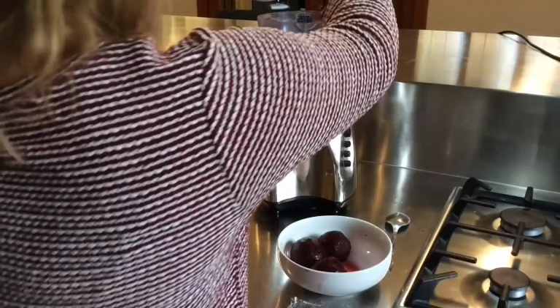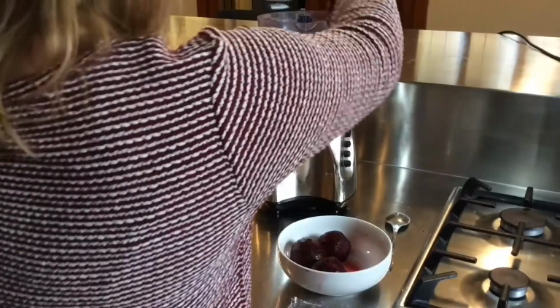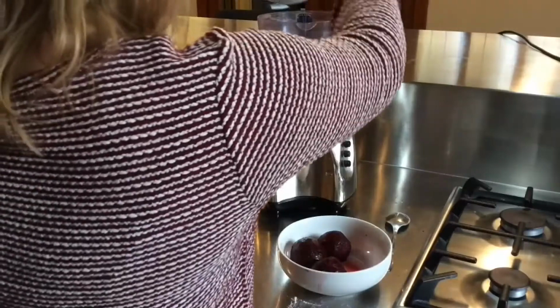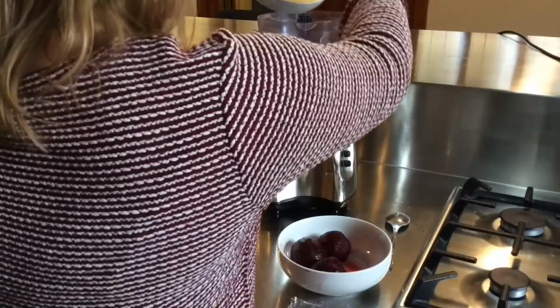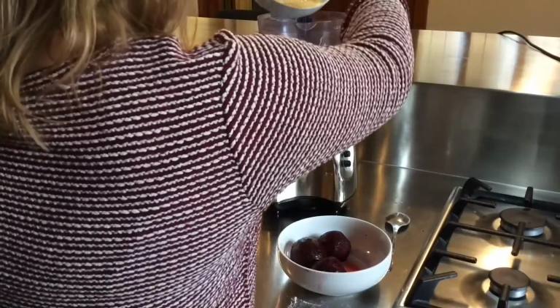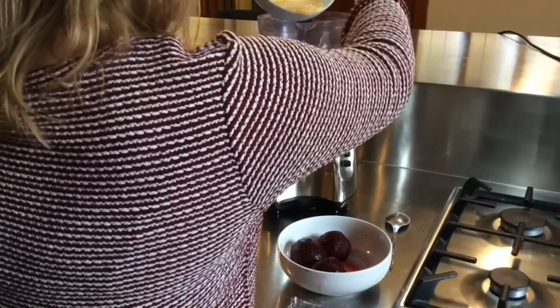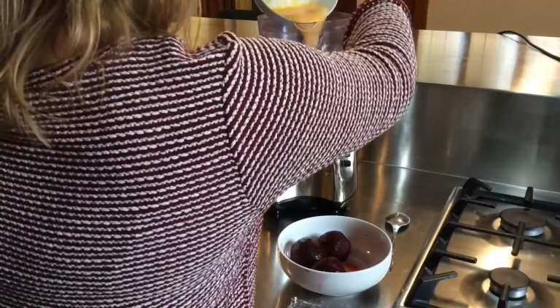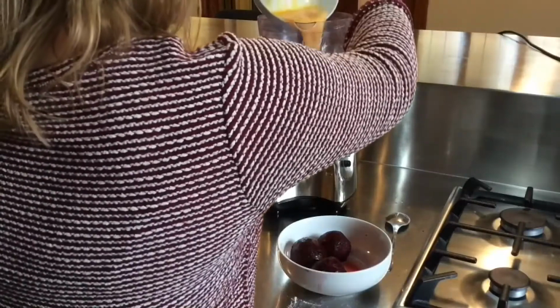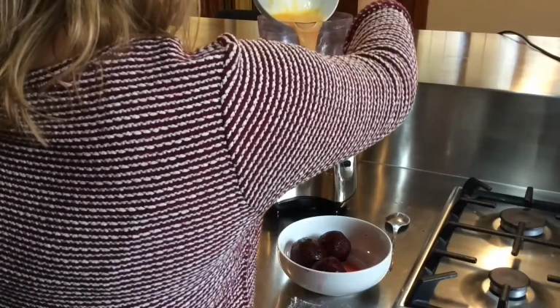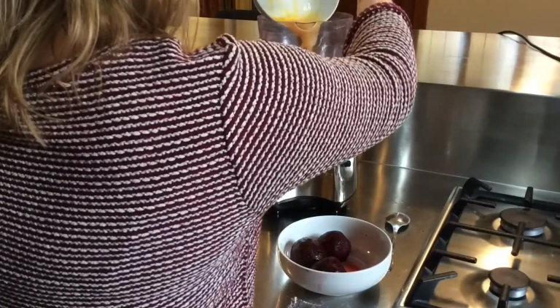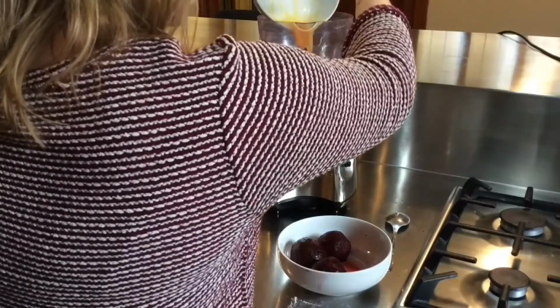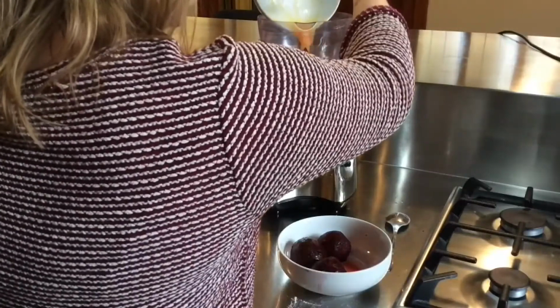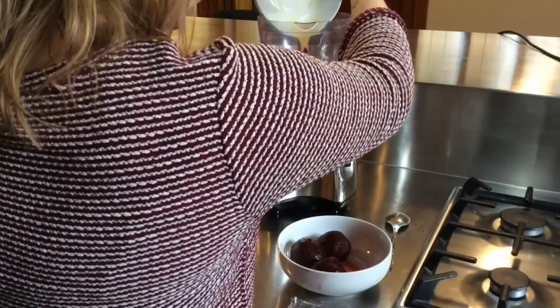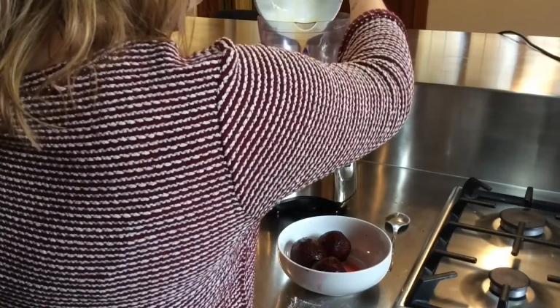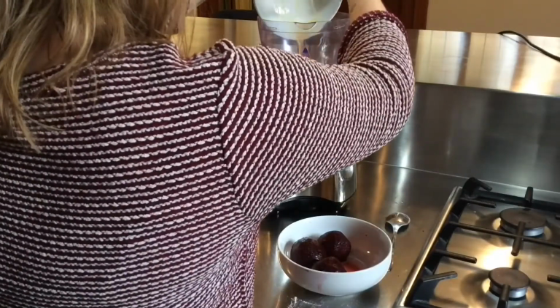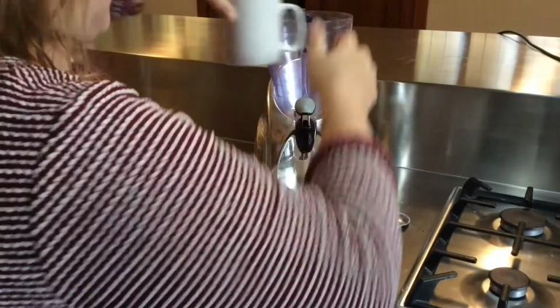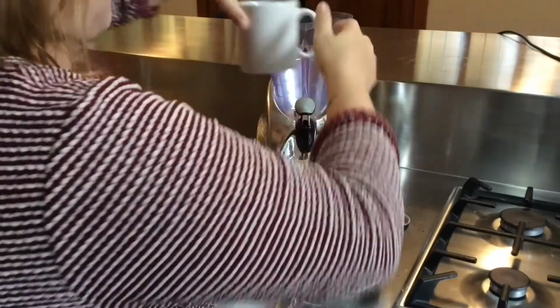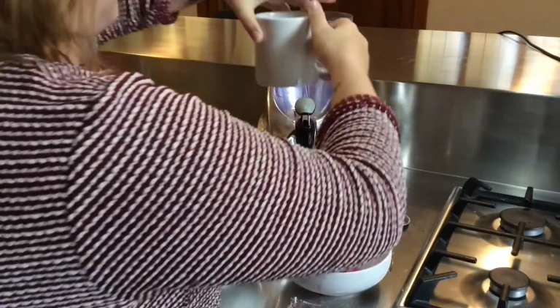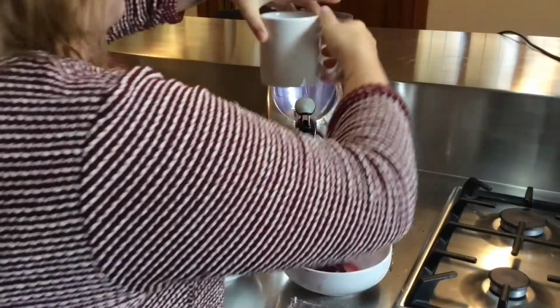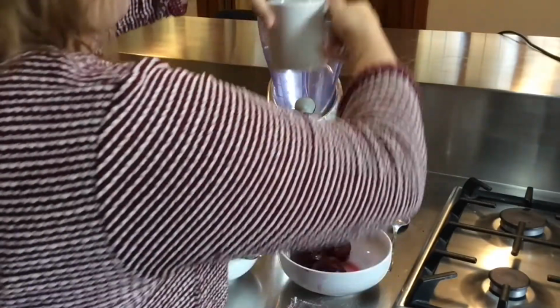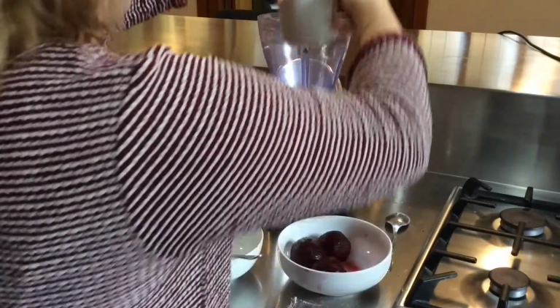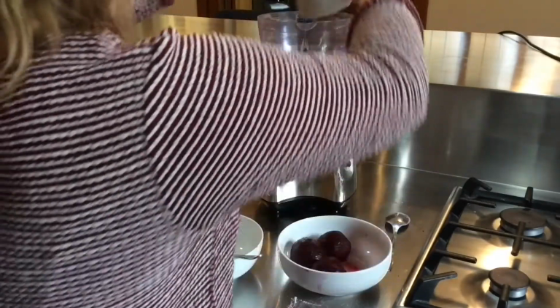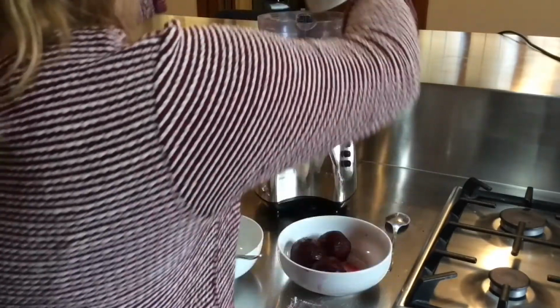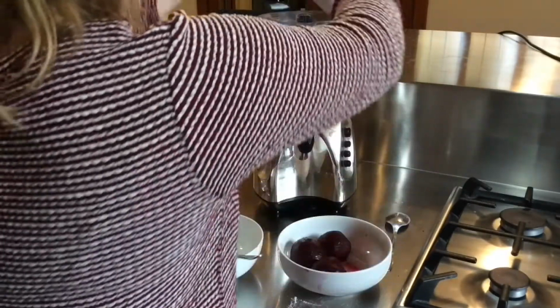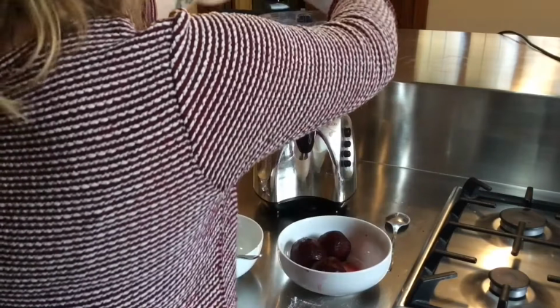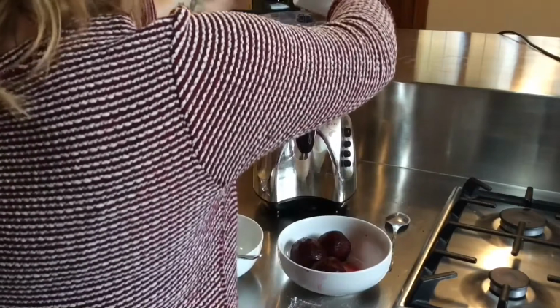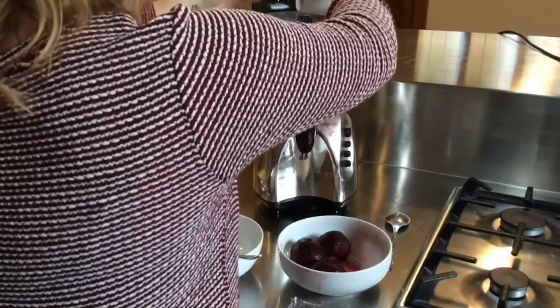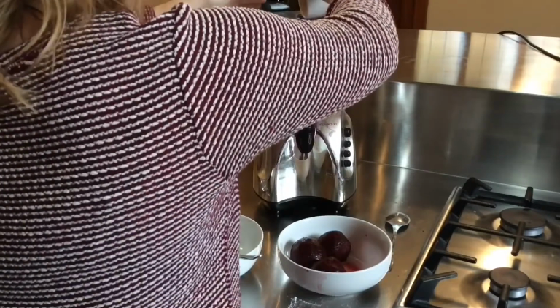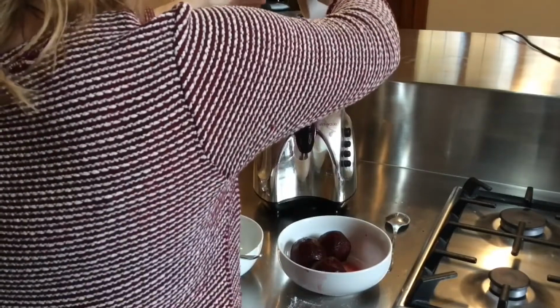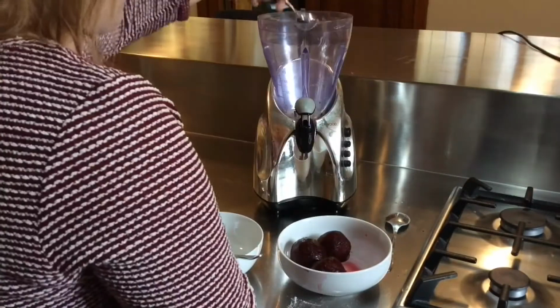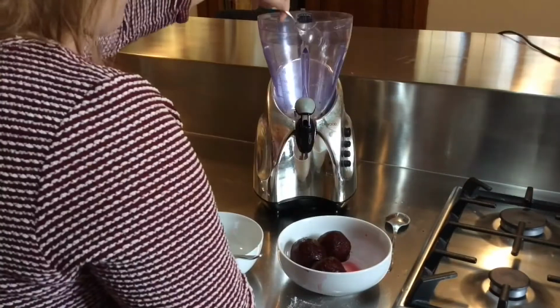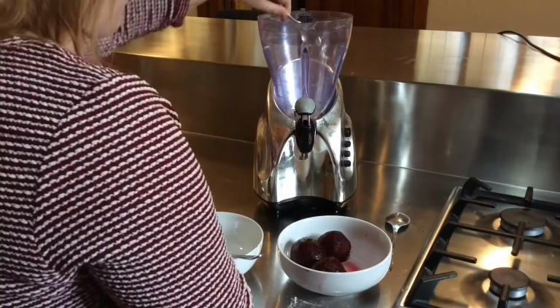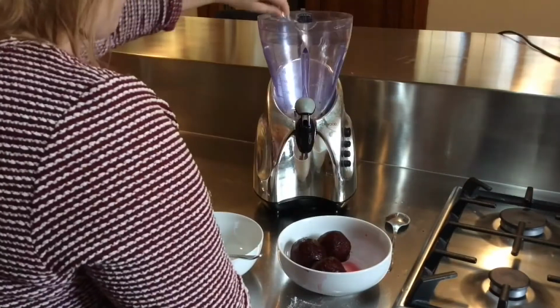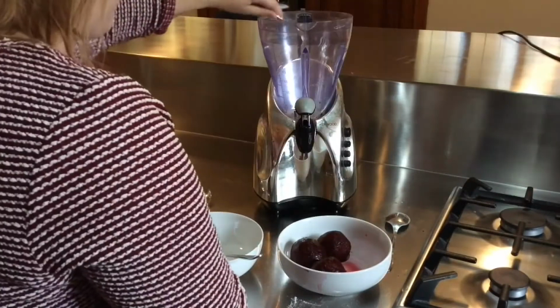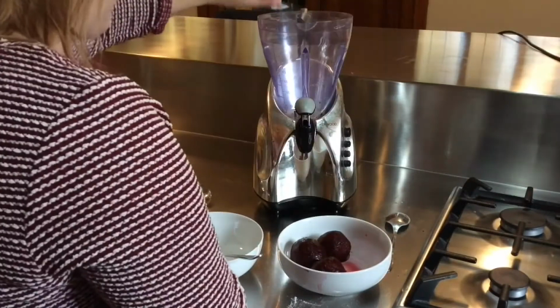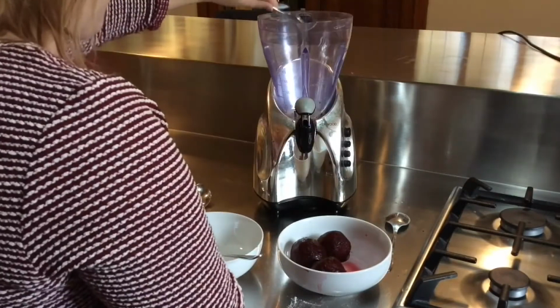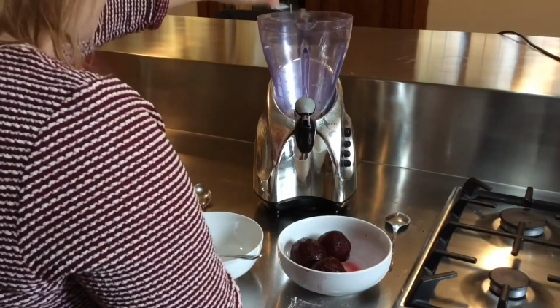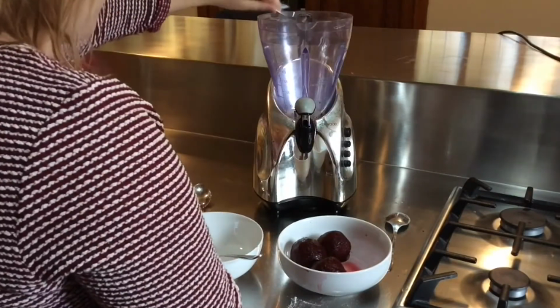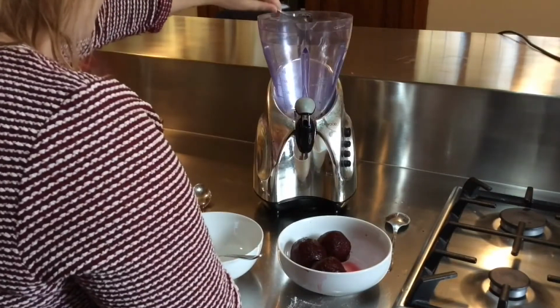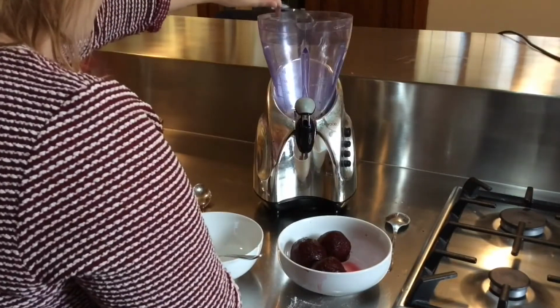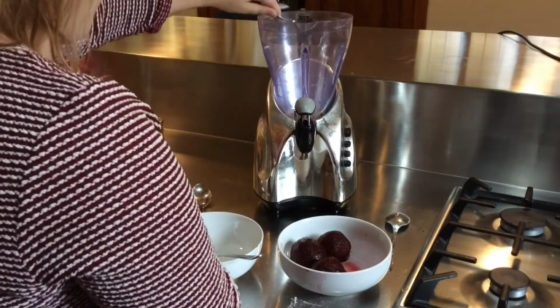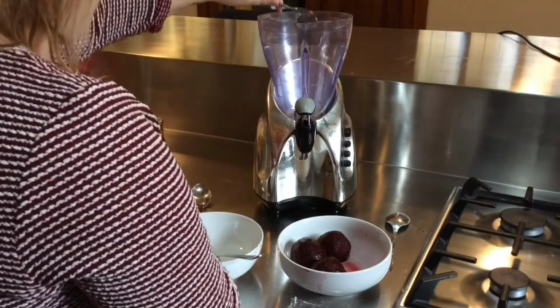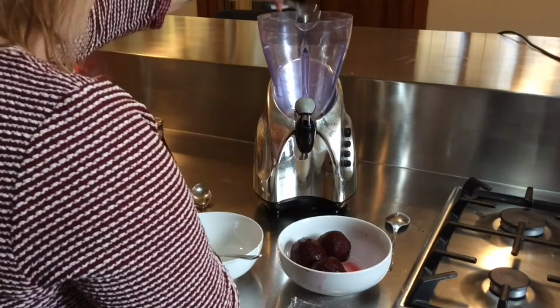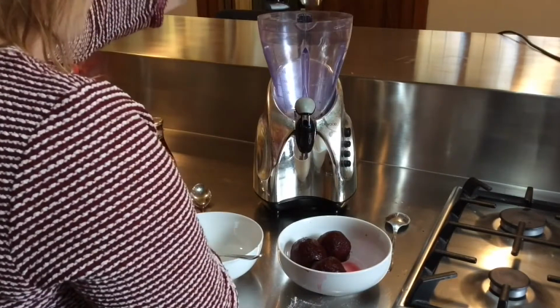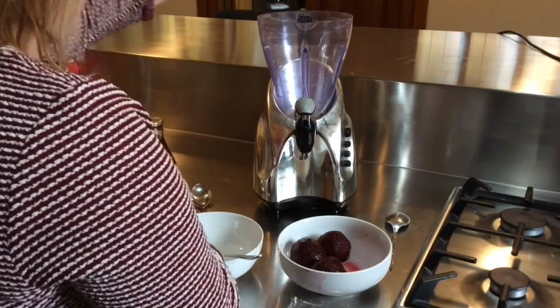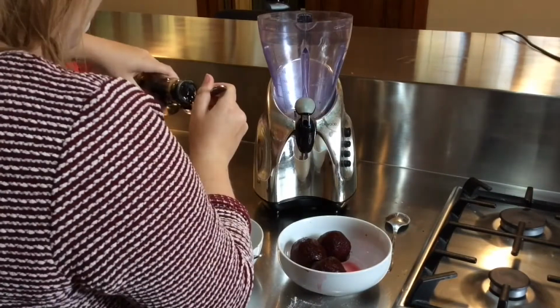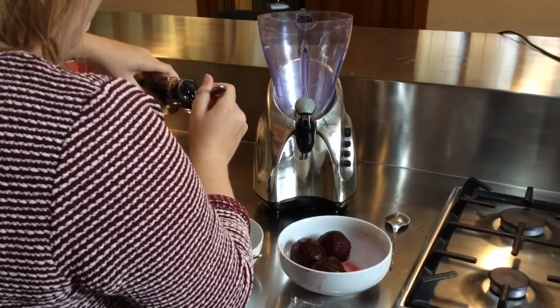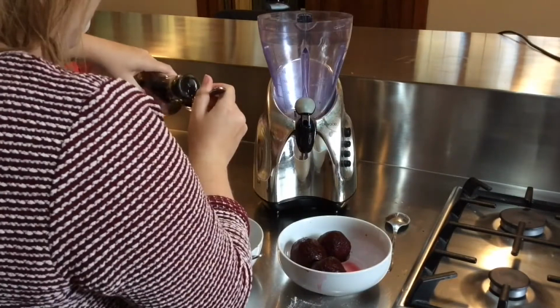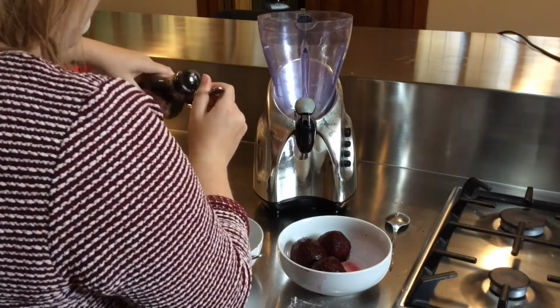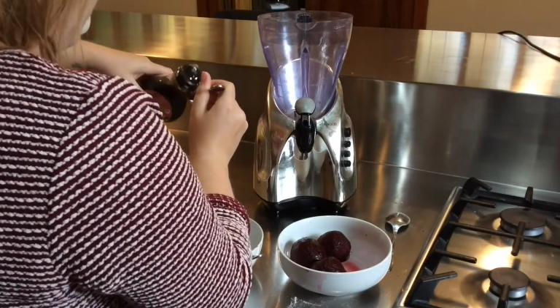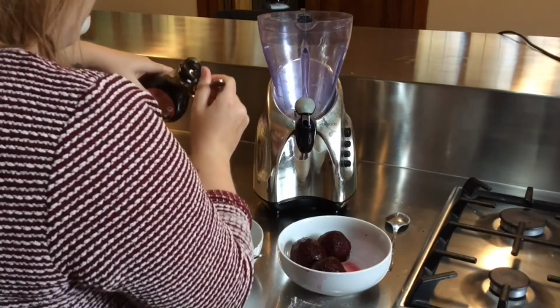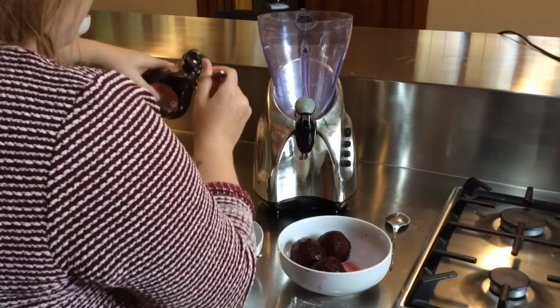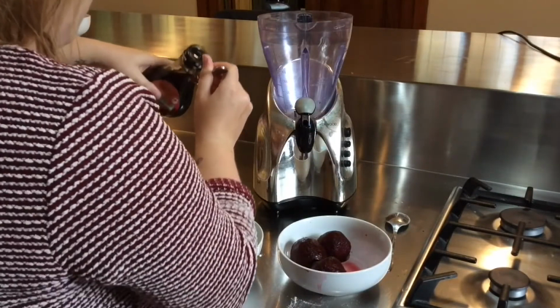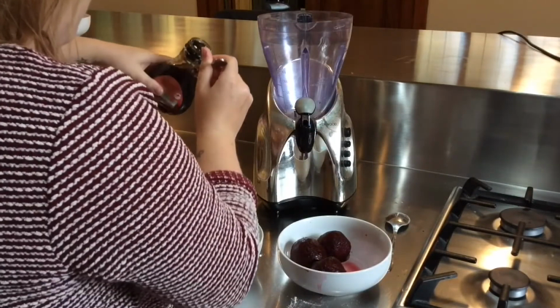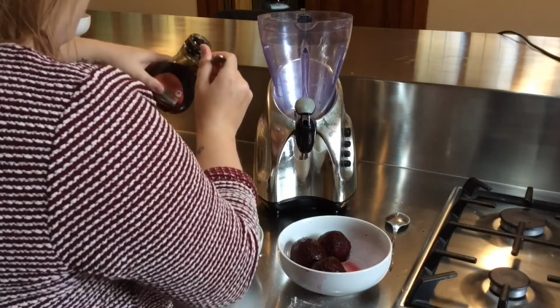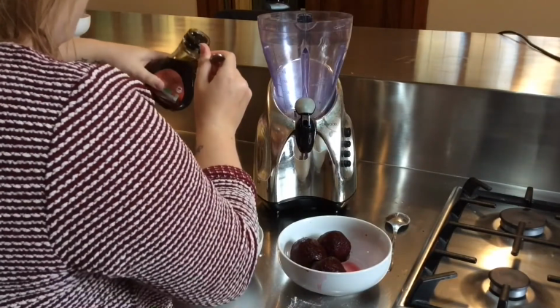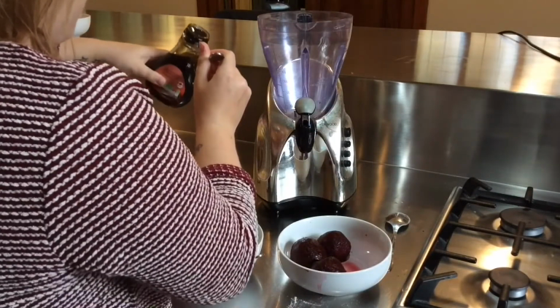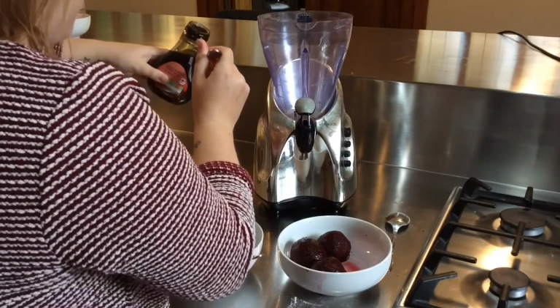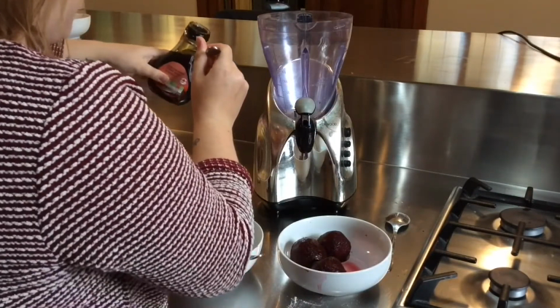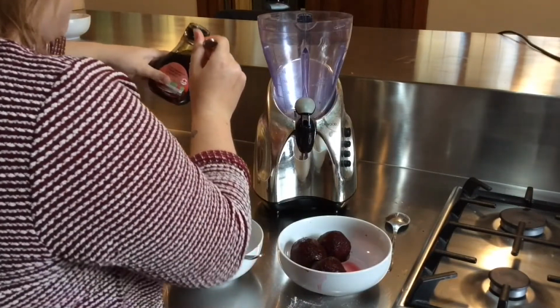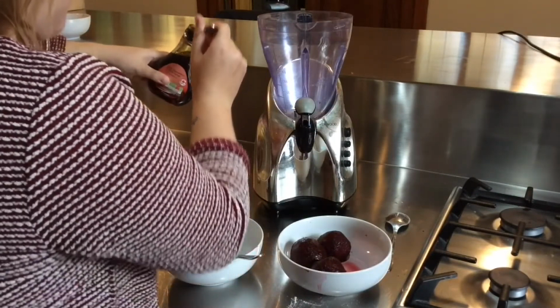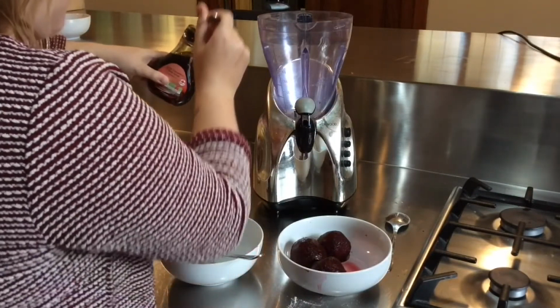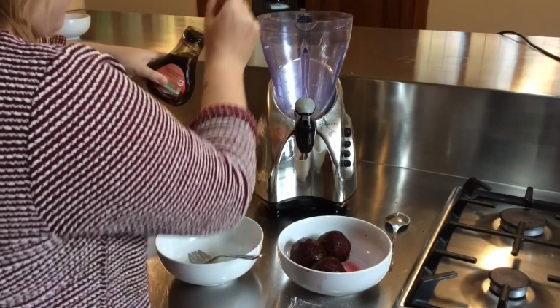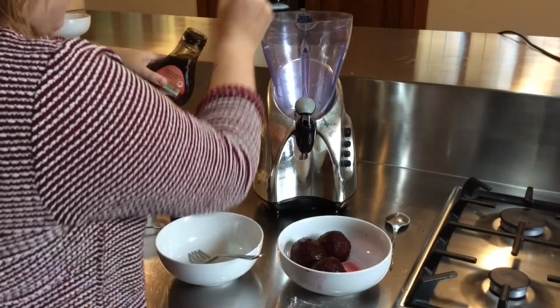Add the eggs, the coffee, the vanilla extract and the maple syrup to the blender.